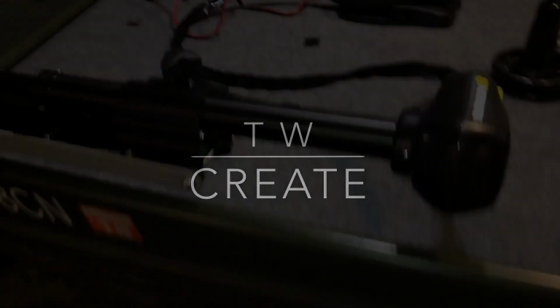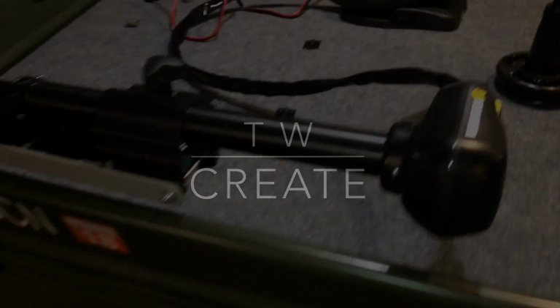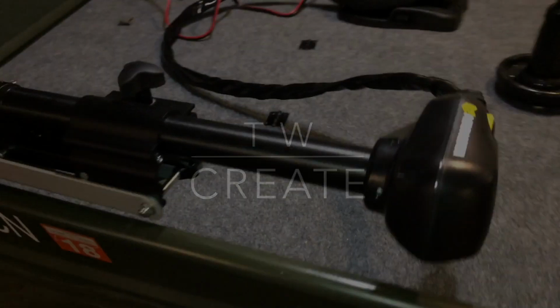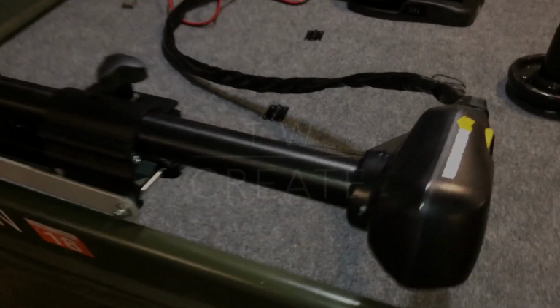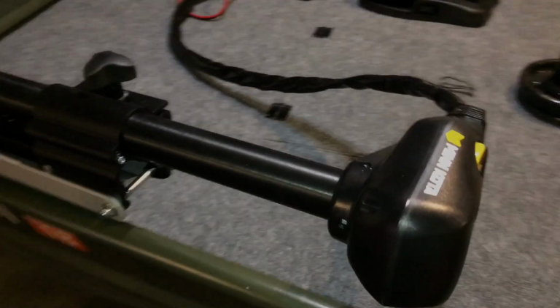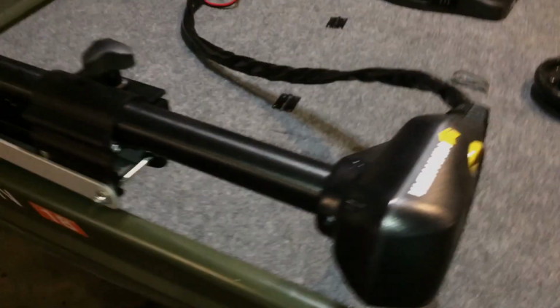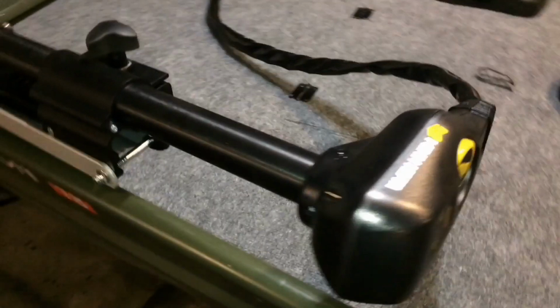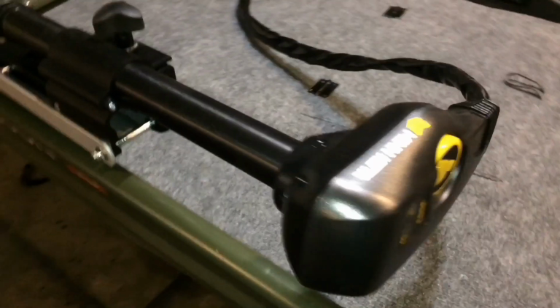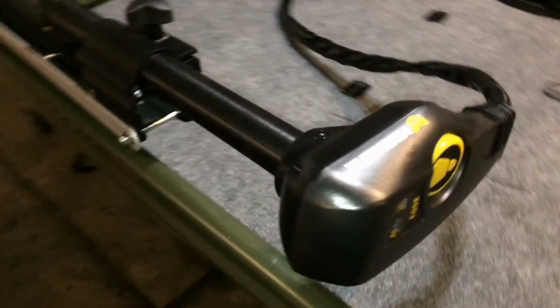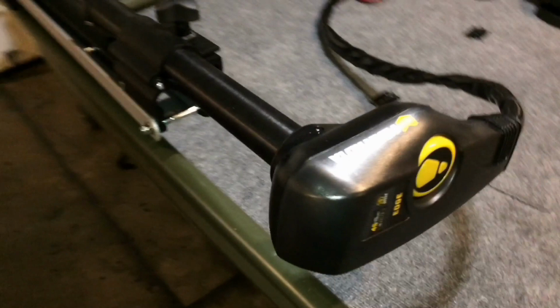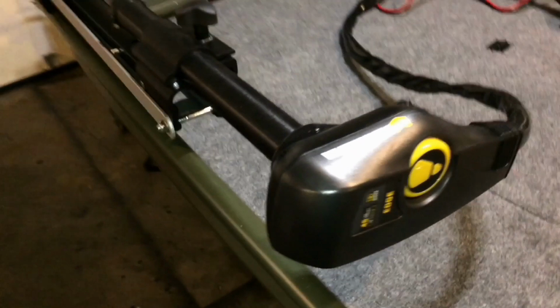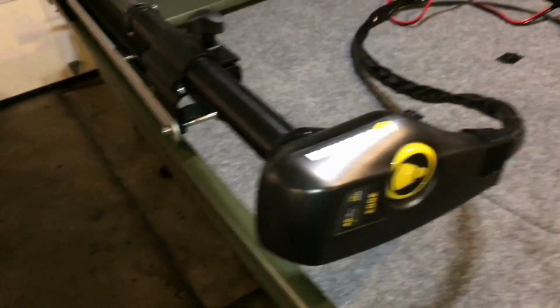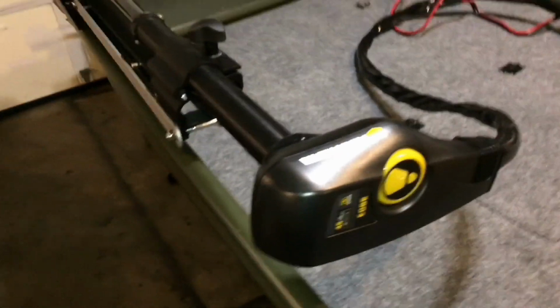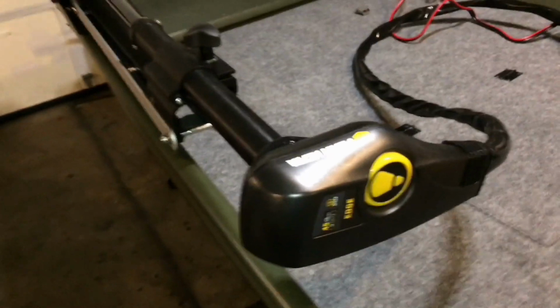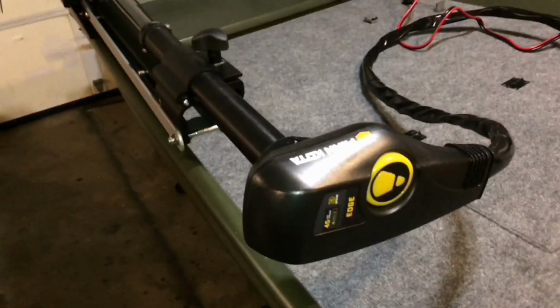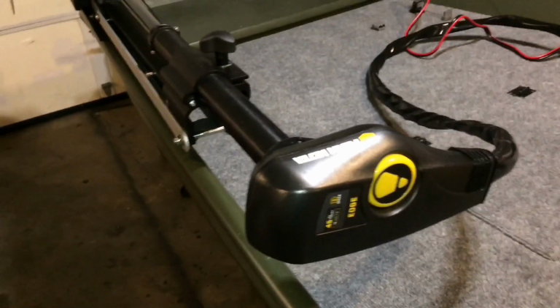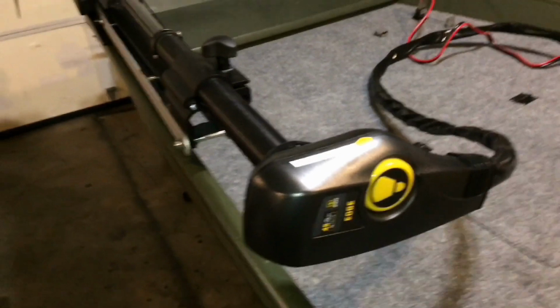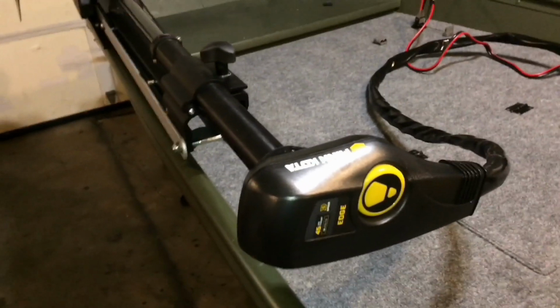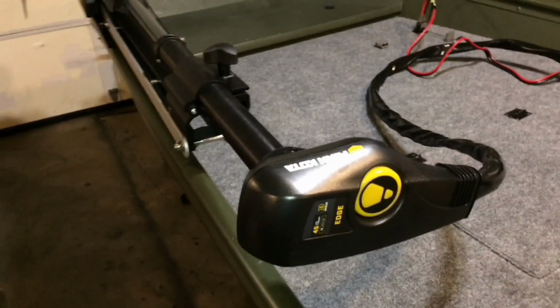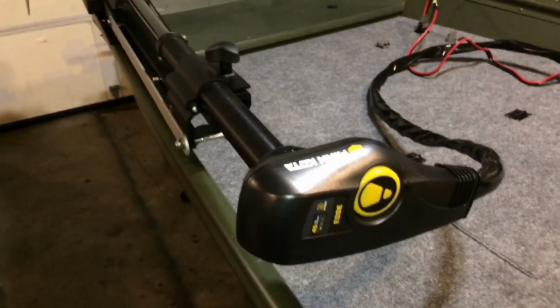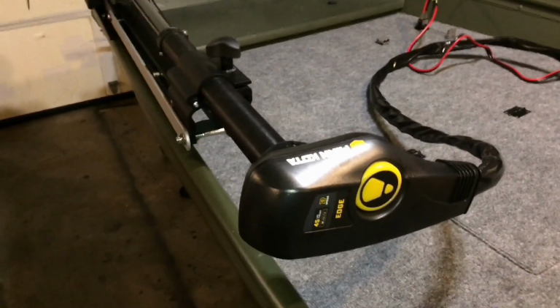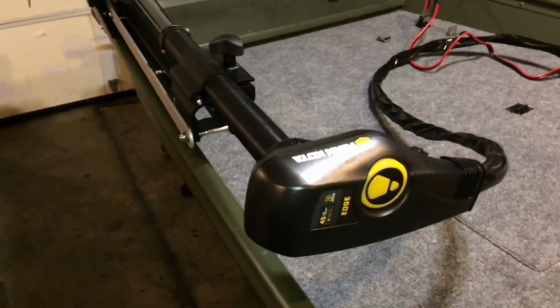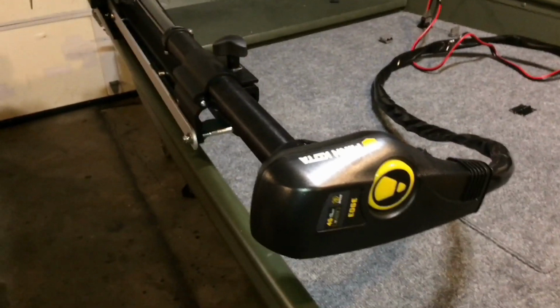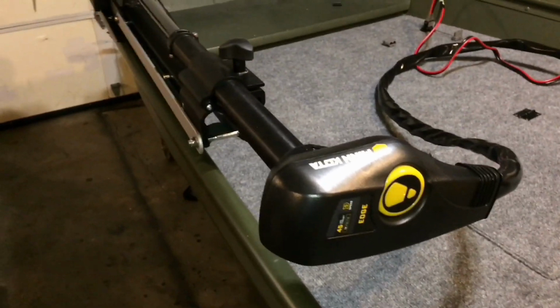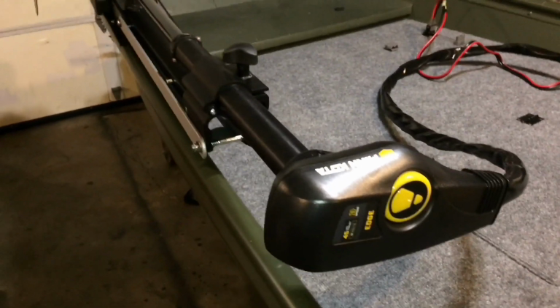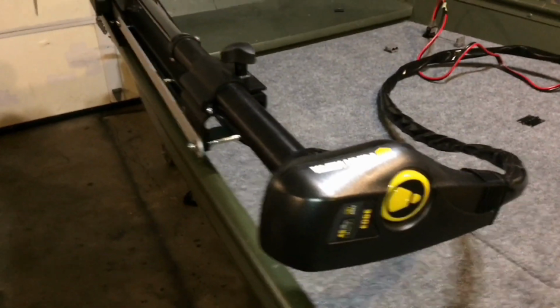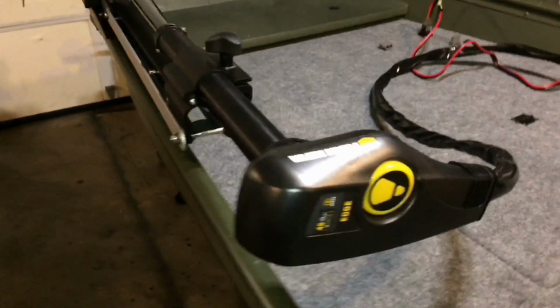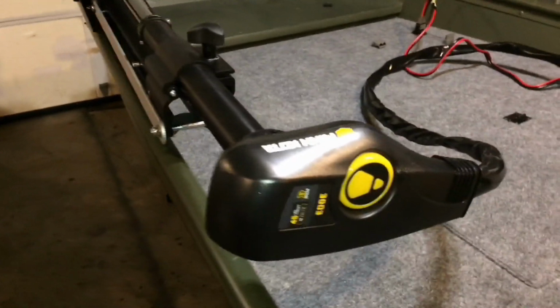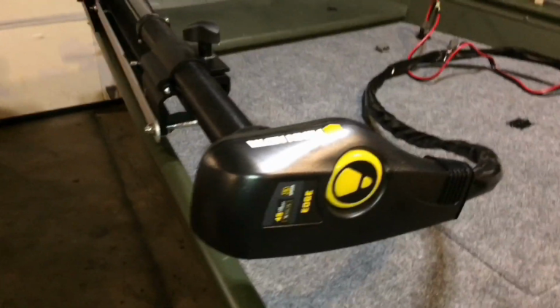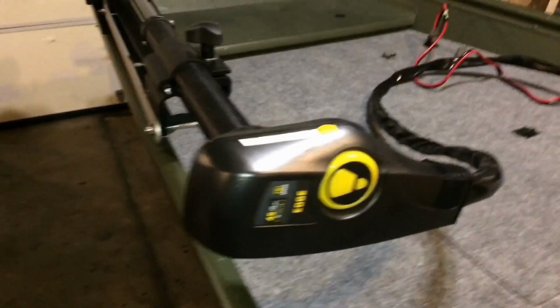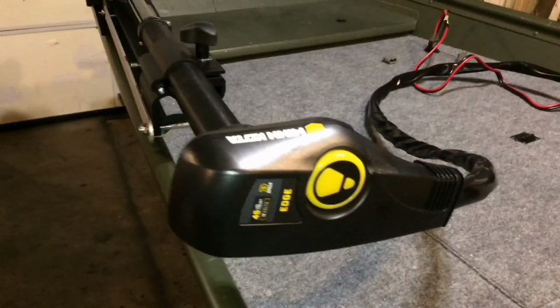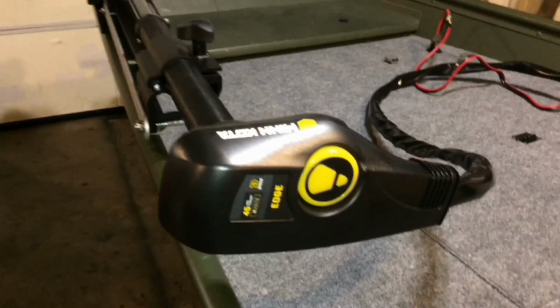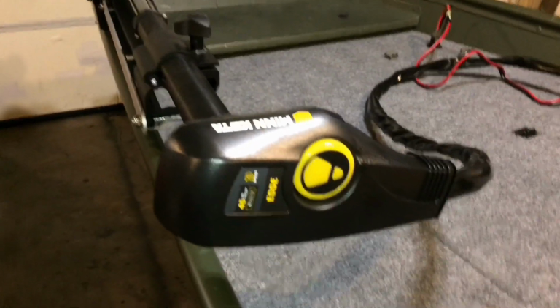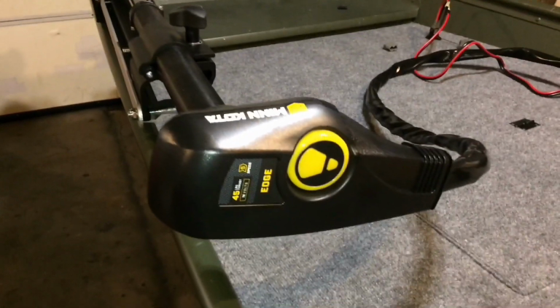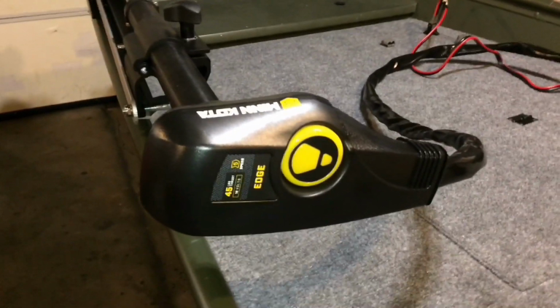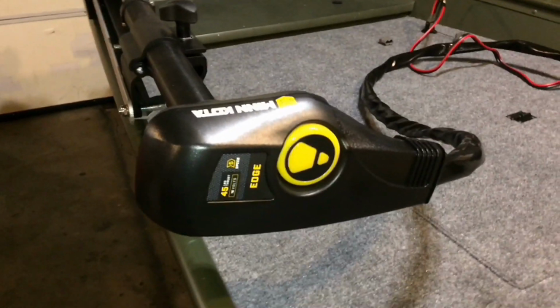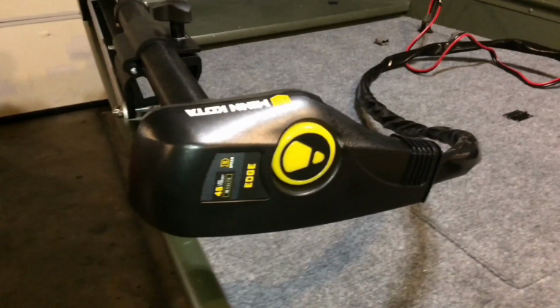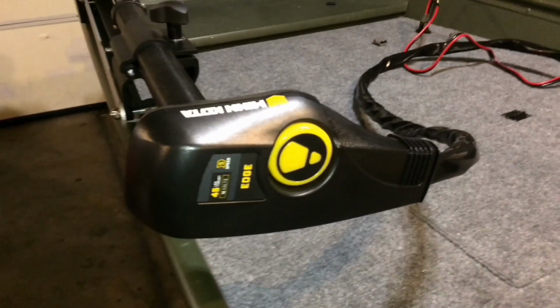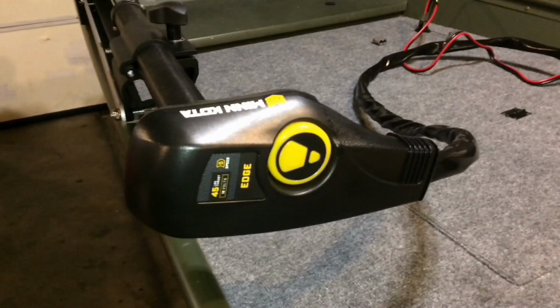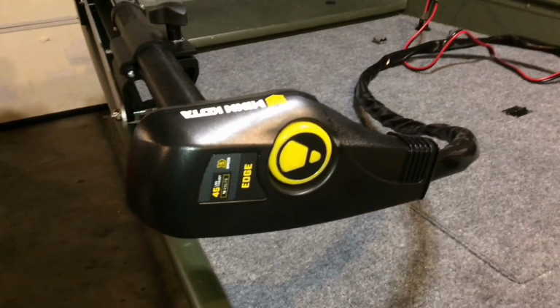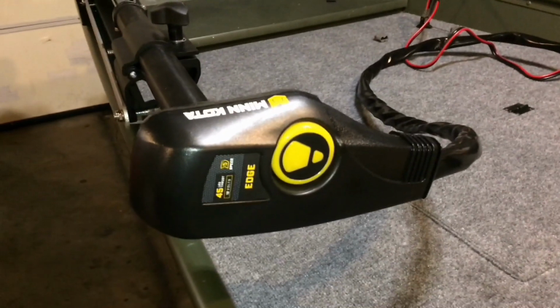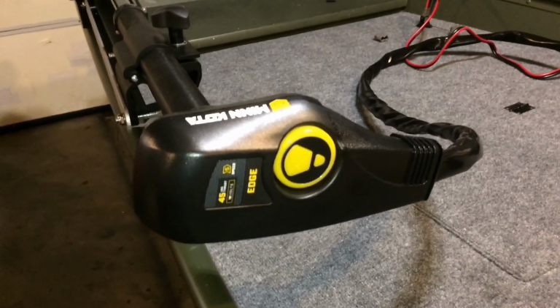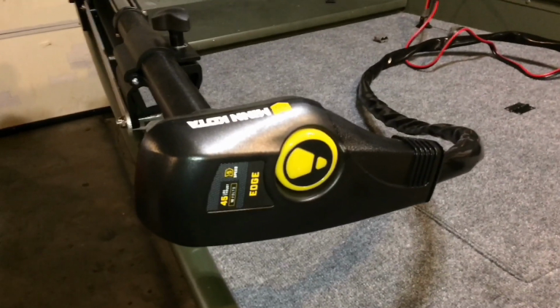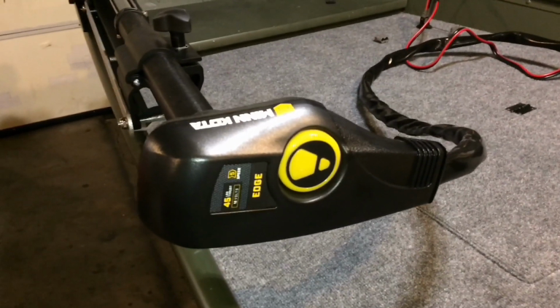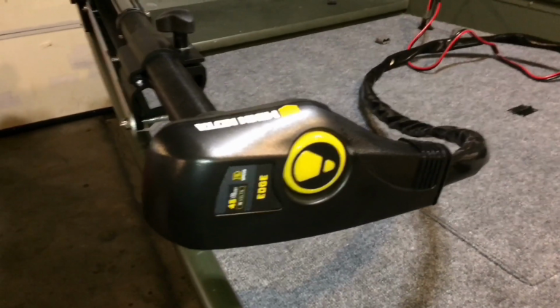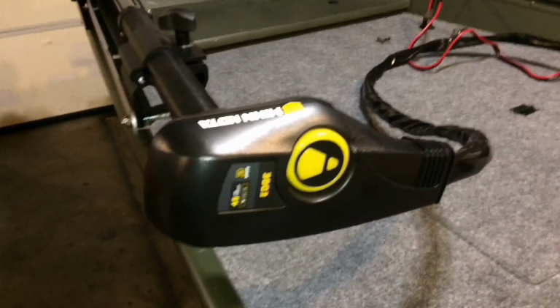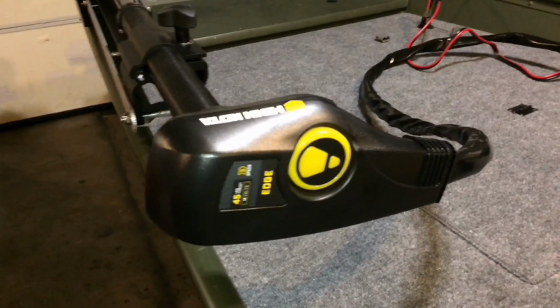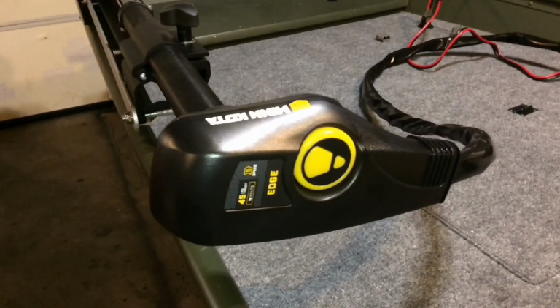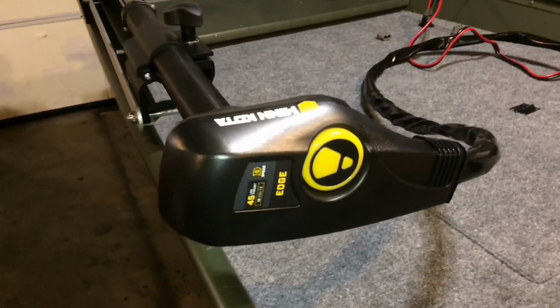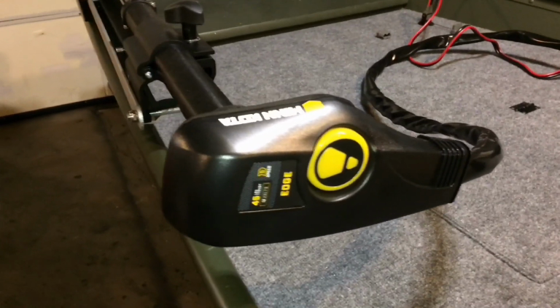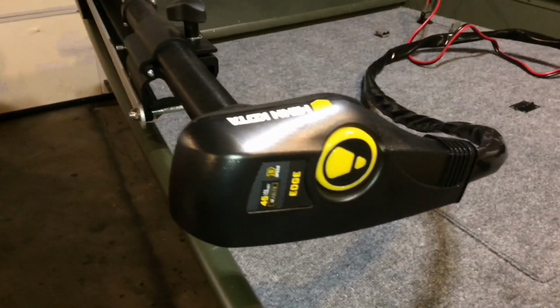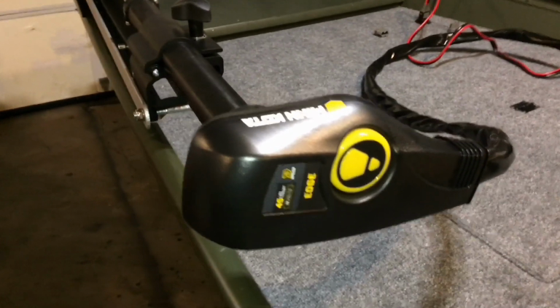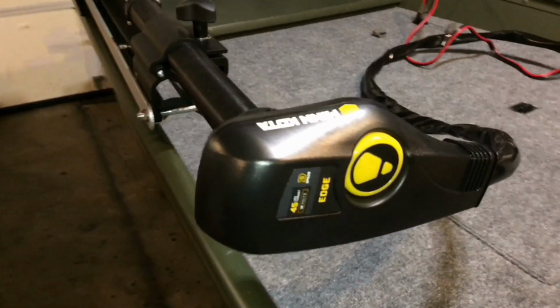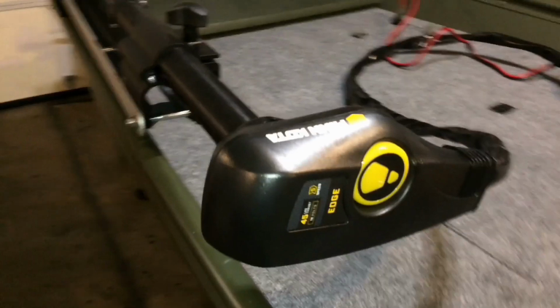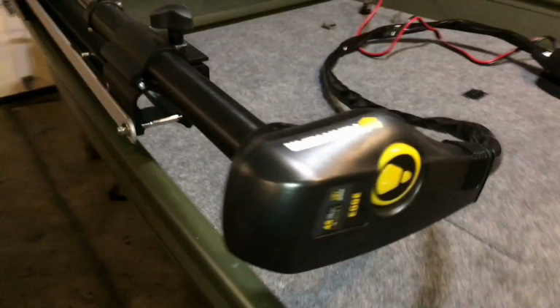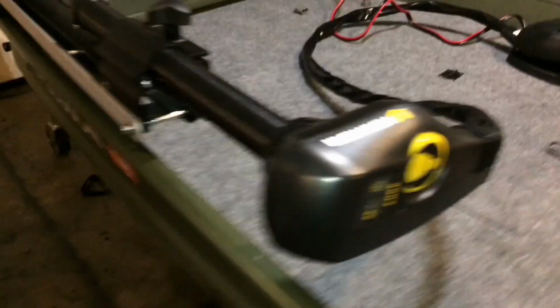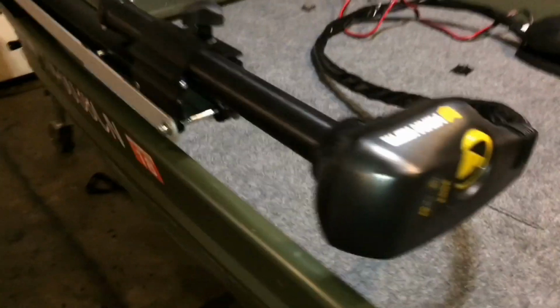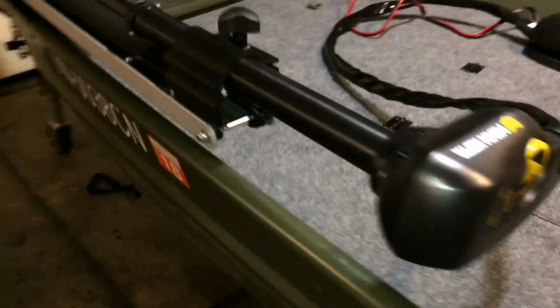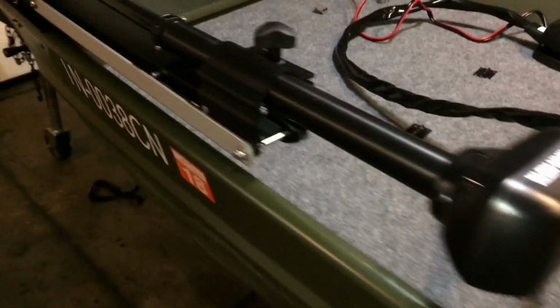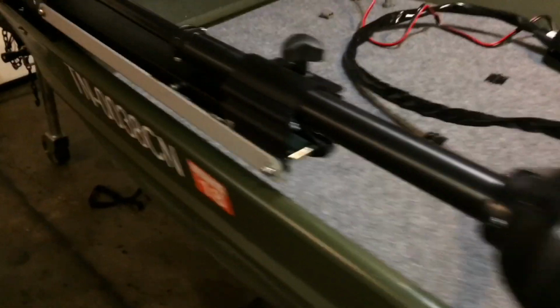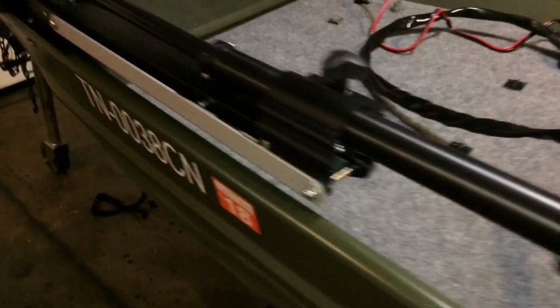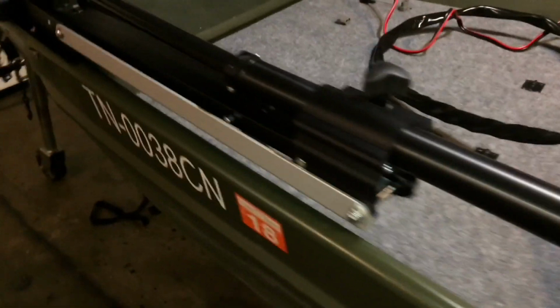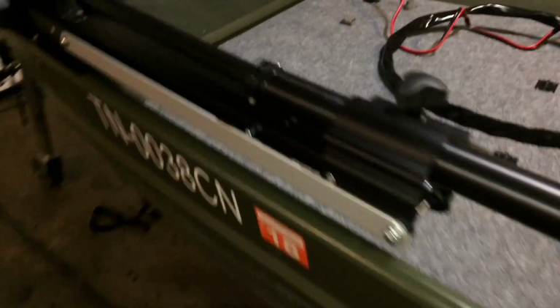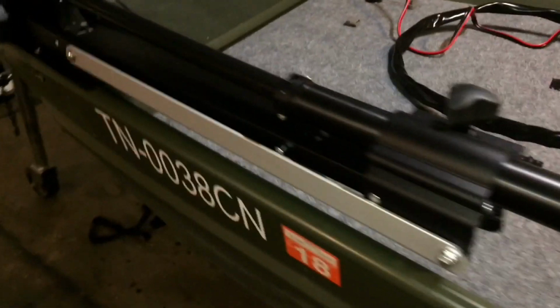This is how I mounted my trolling motor to my Jon boat. It's a 45 pound thrust Minn Kota Edge.